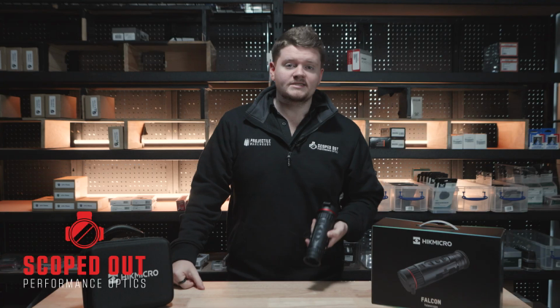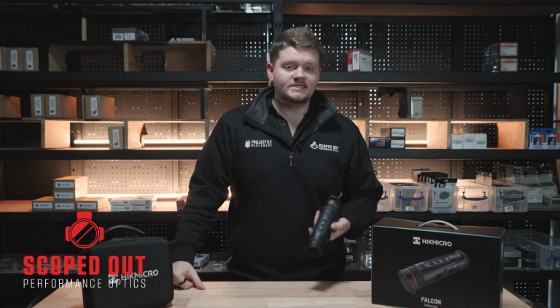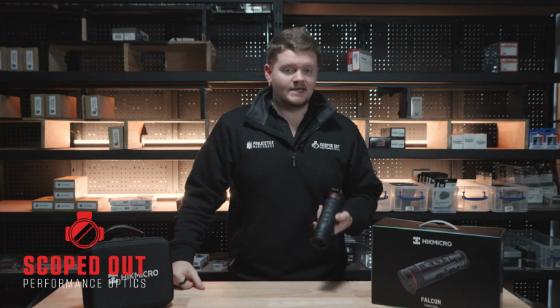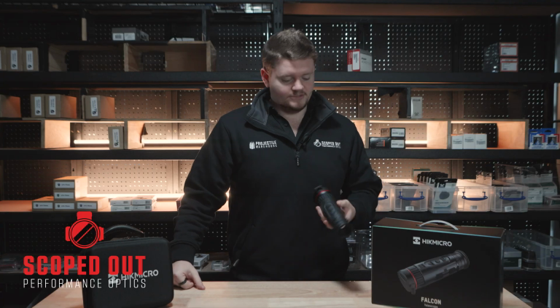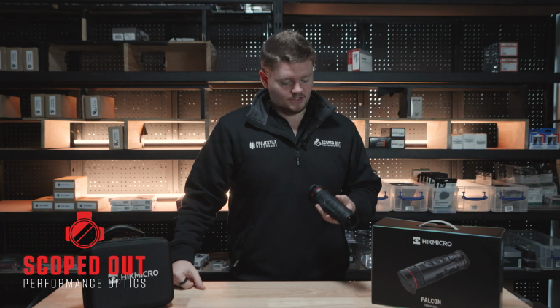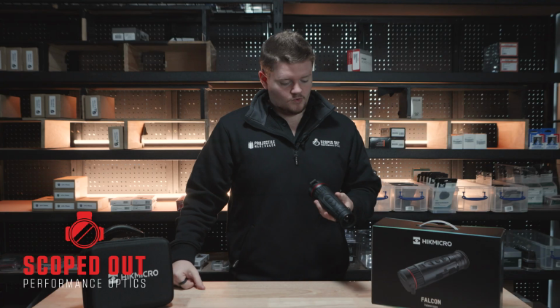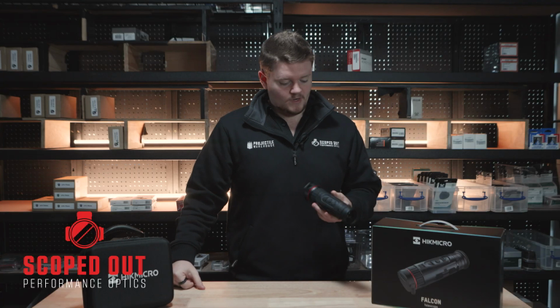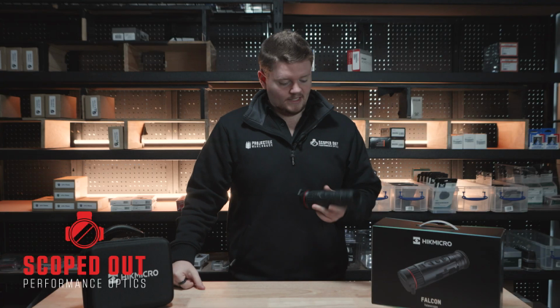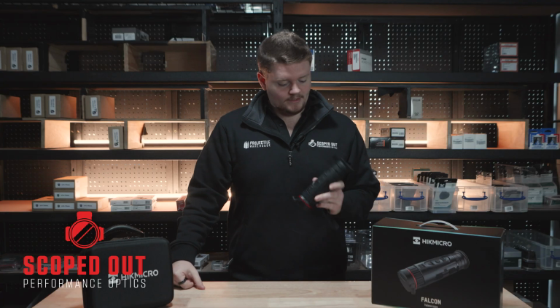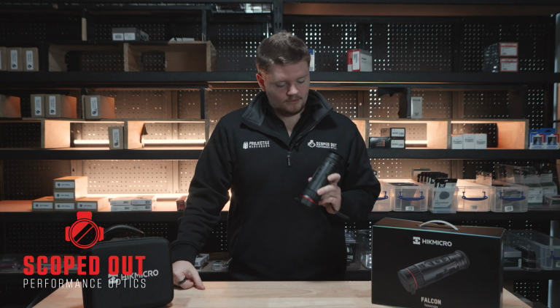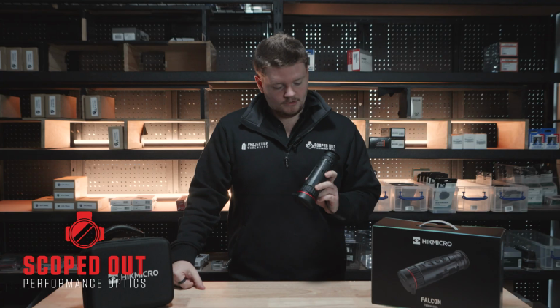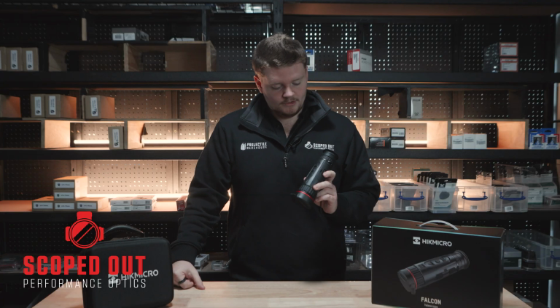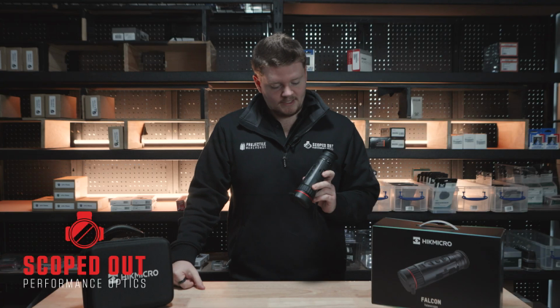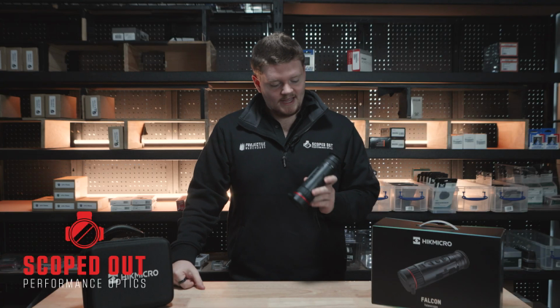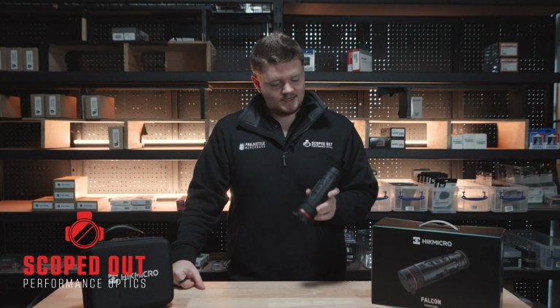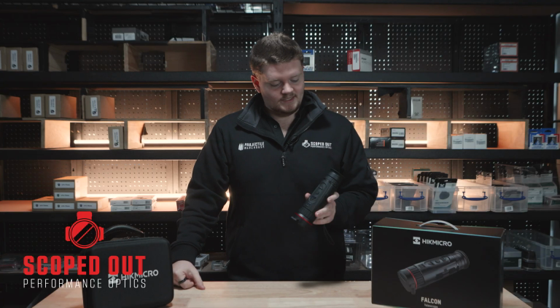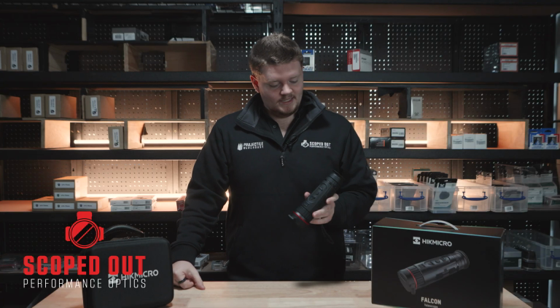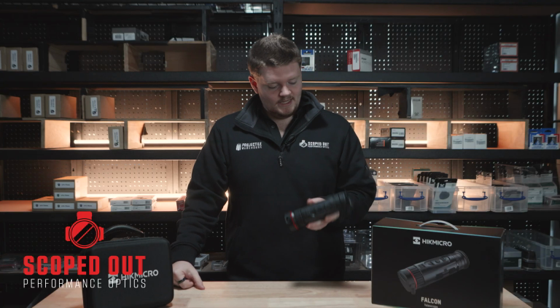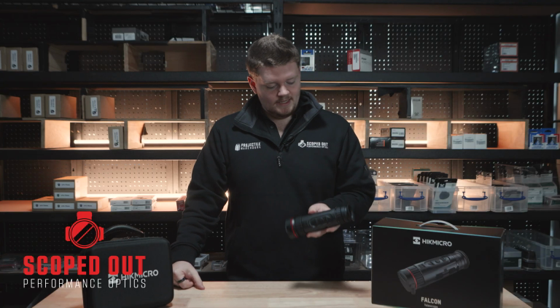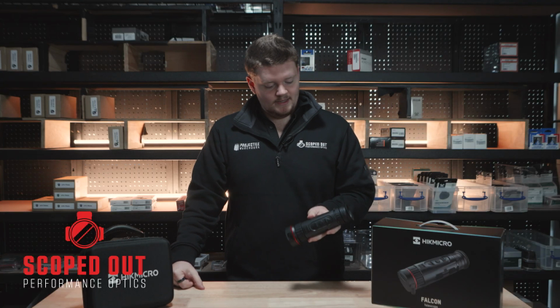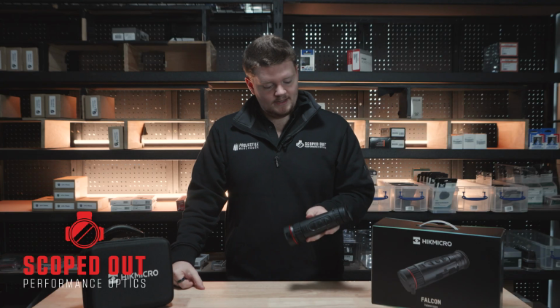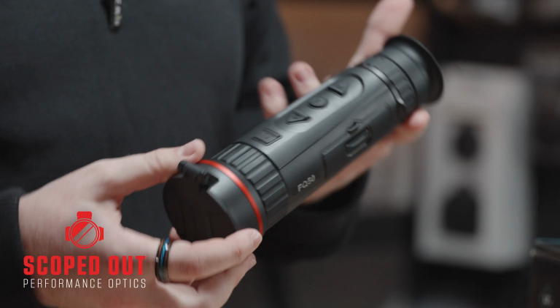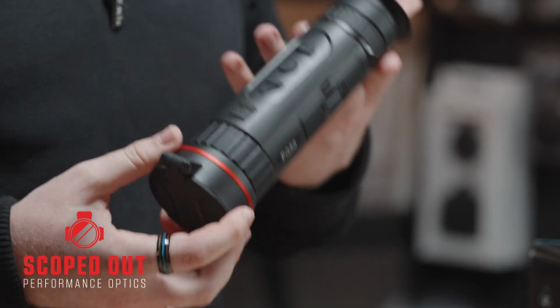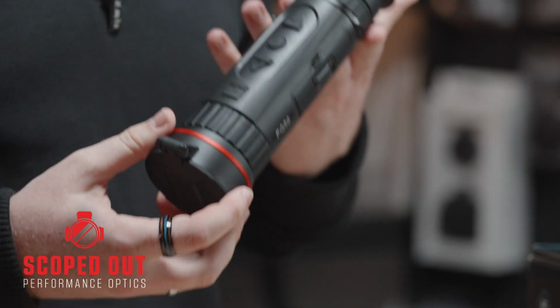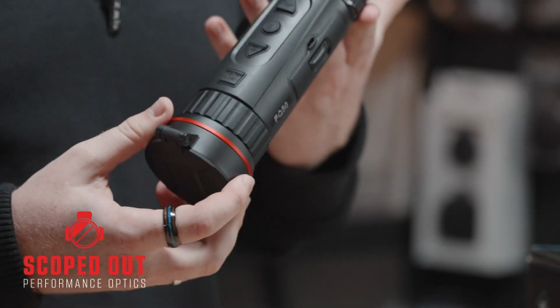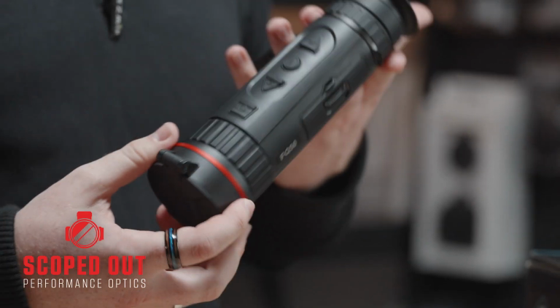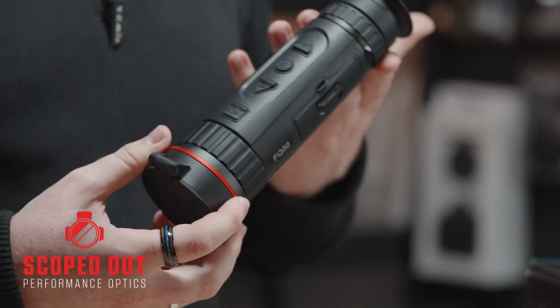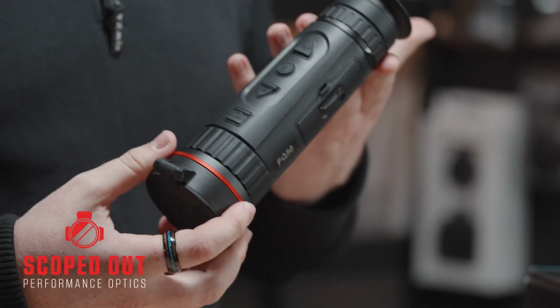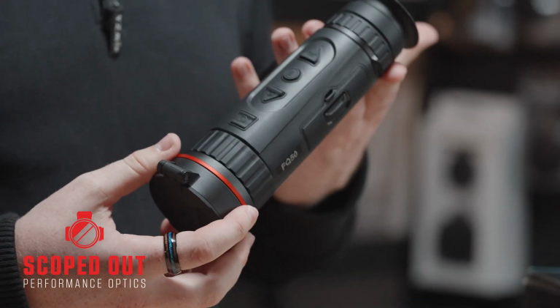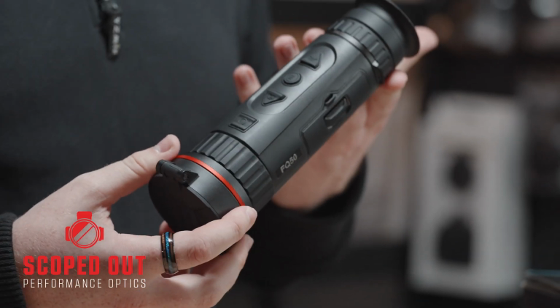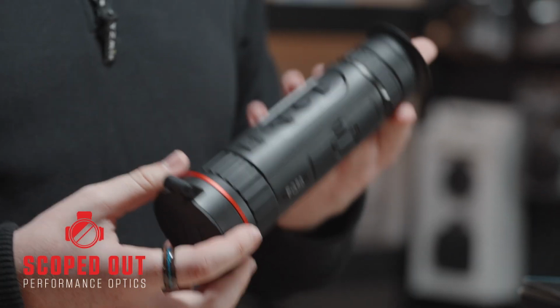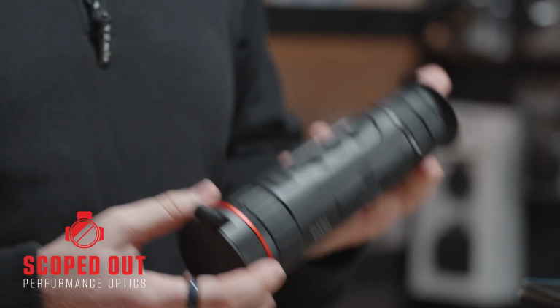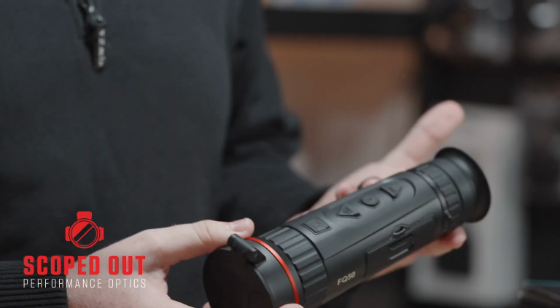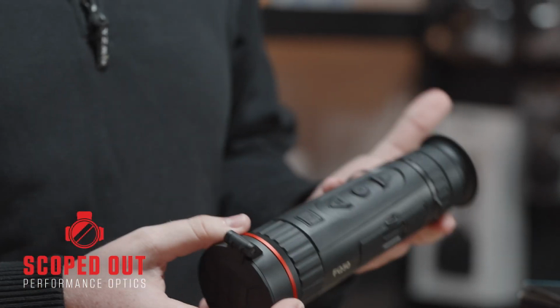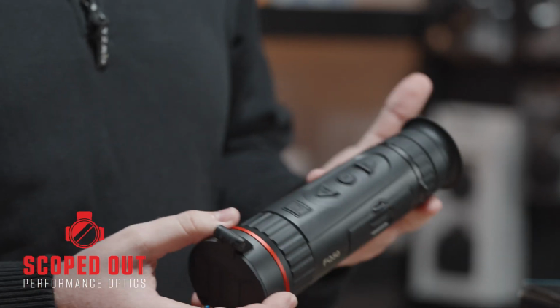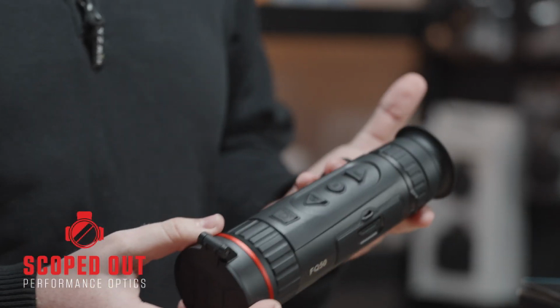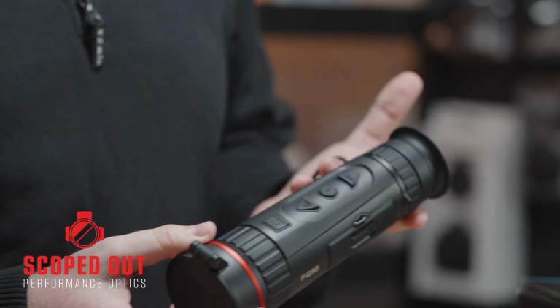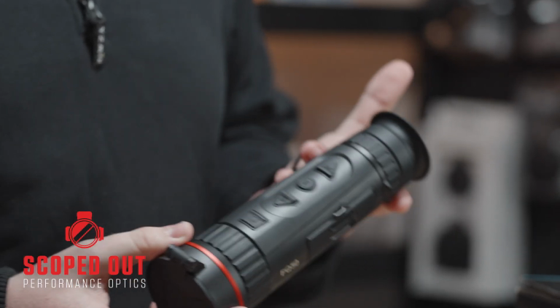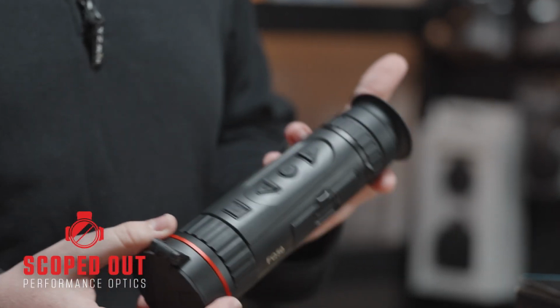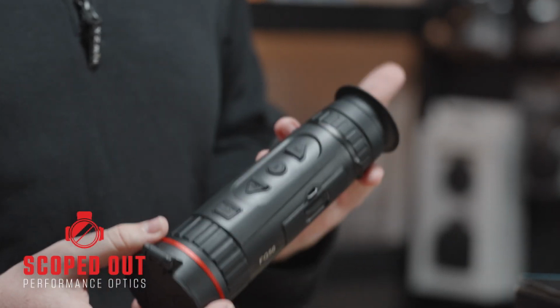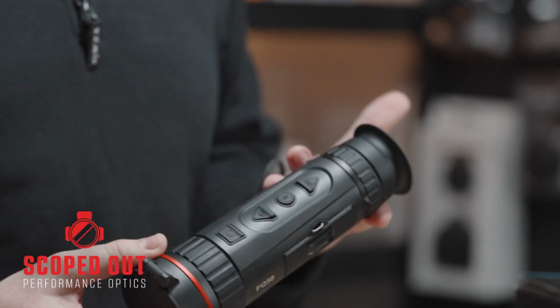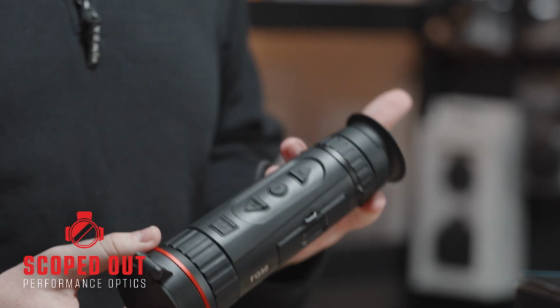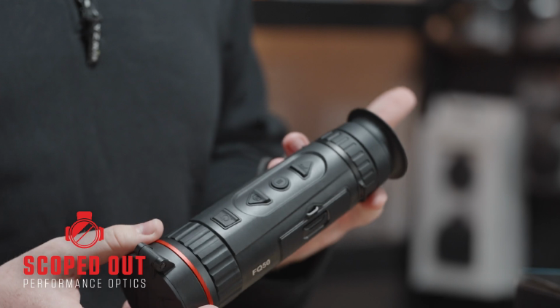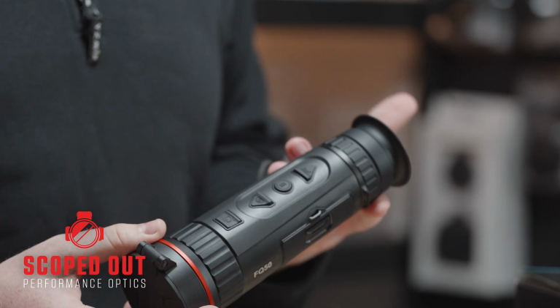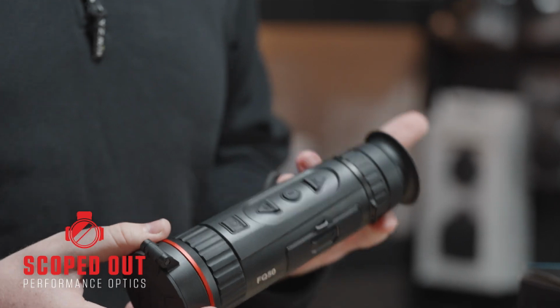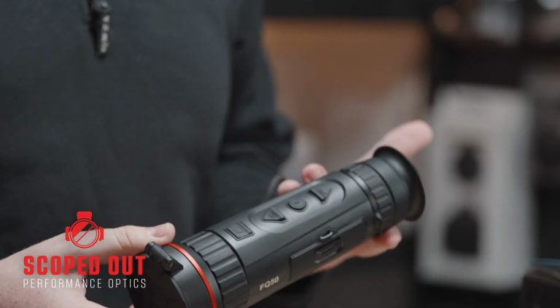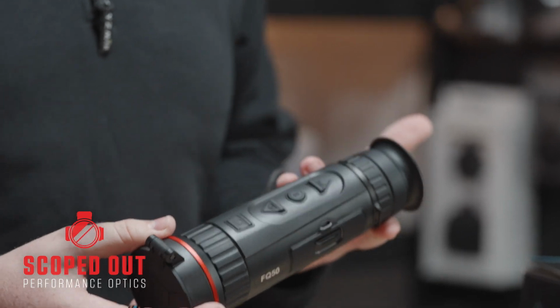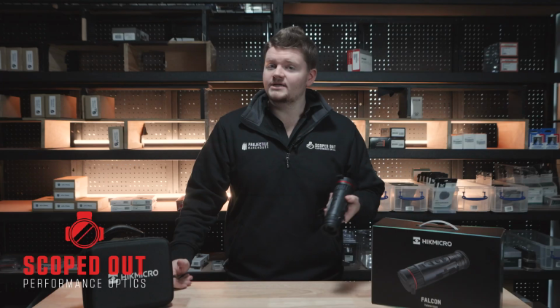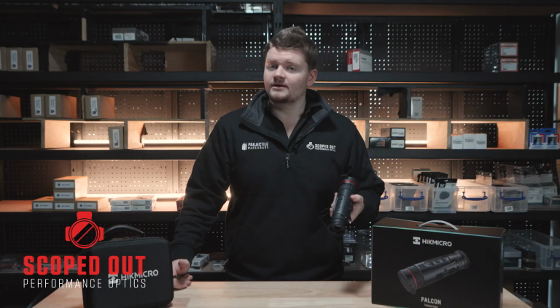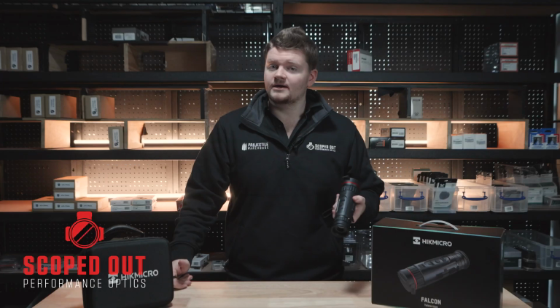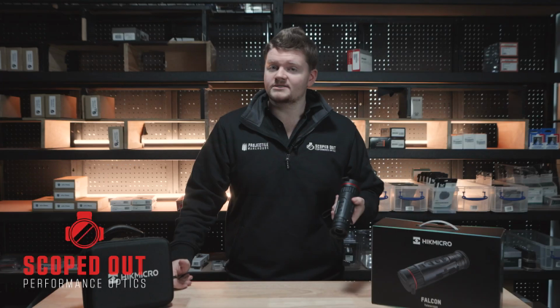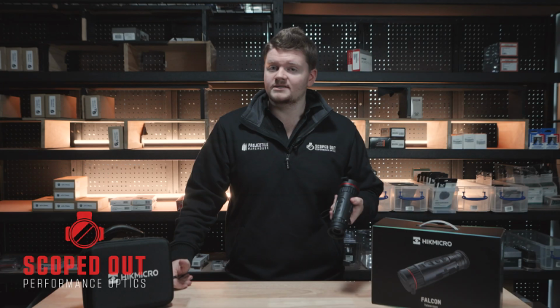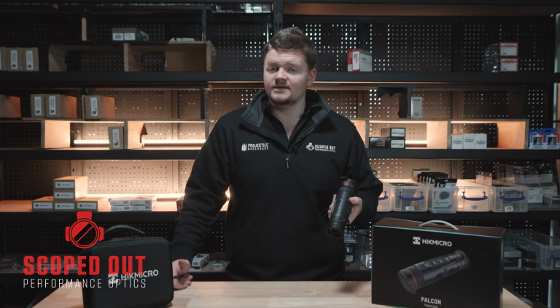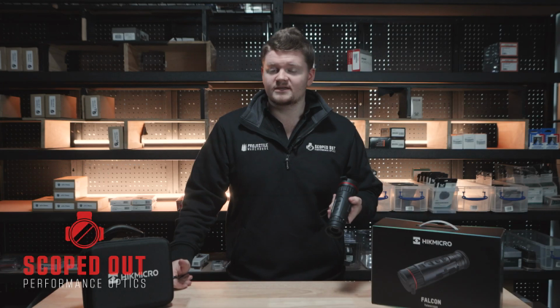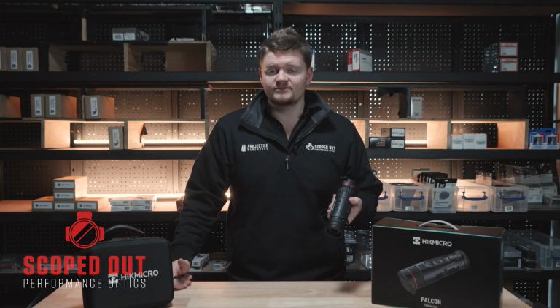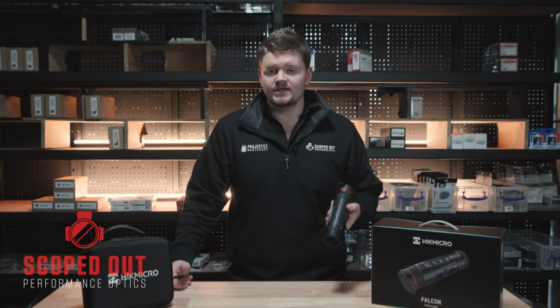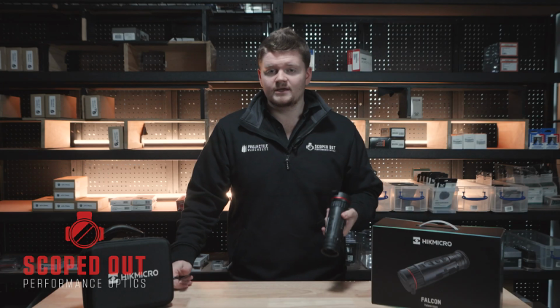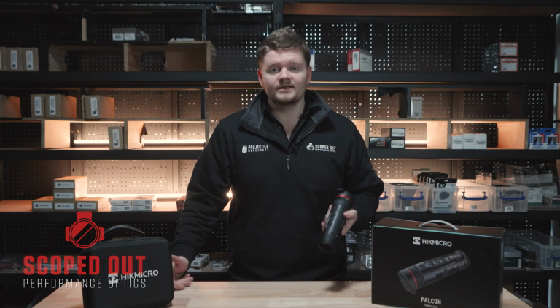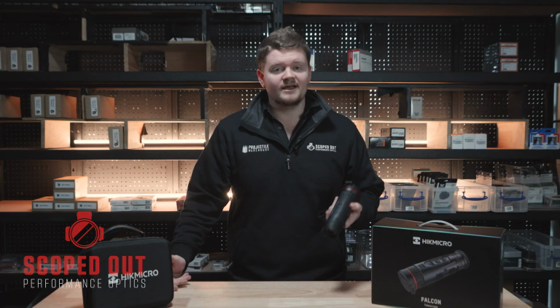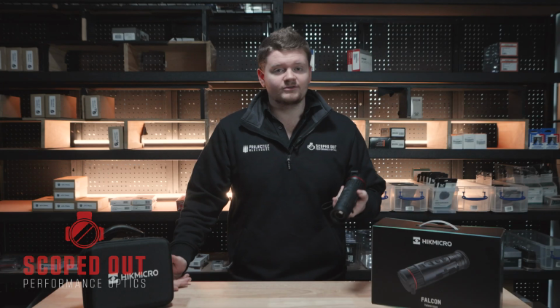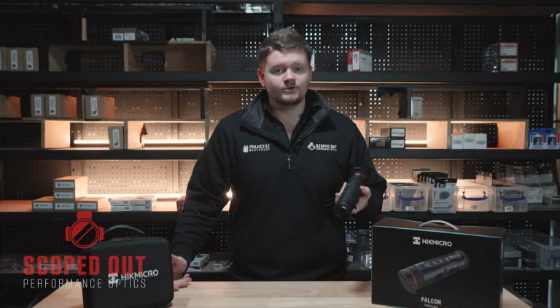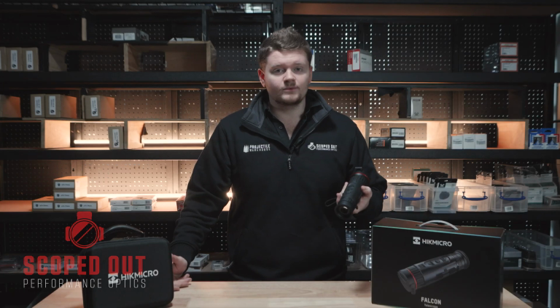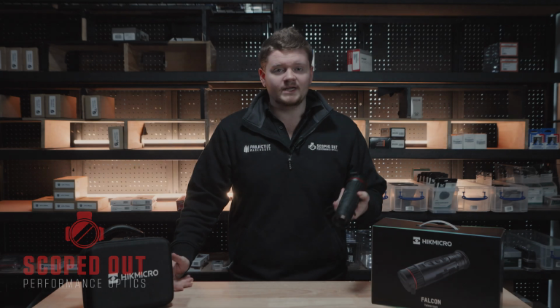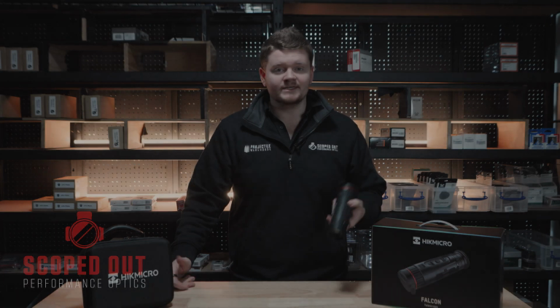Easy — that was a quick little look at the HiKMicro Falcon FQ50. I'll see you guys in the next video, have a good one.